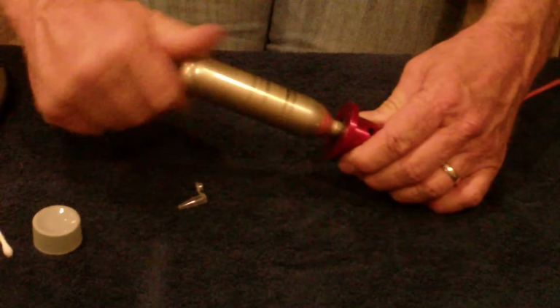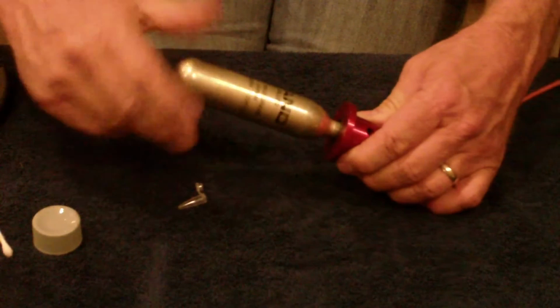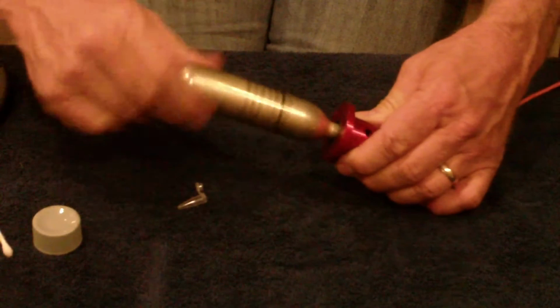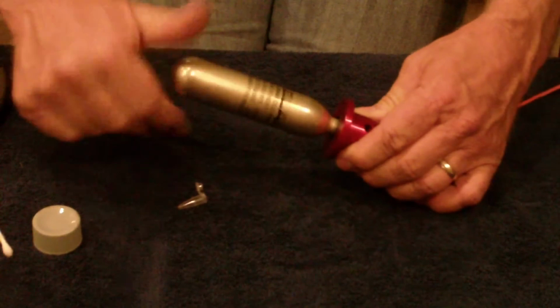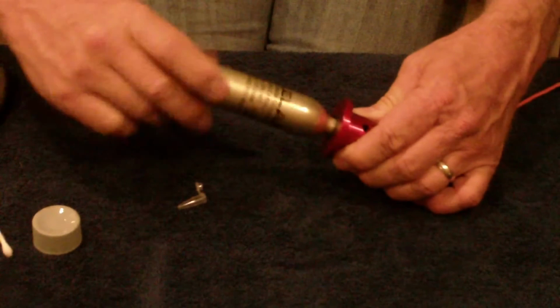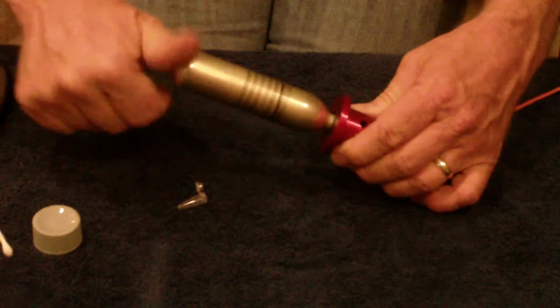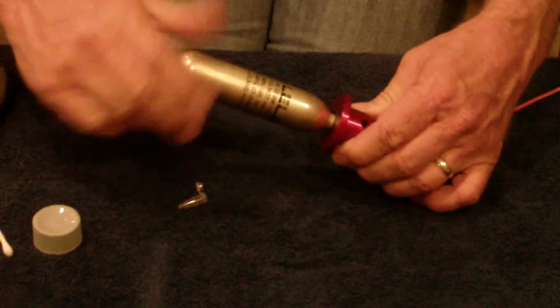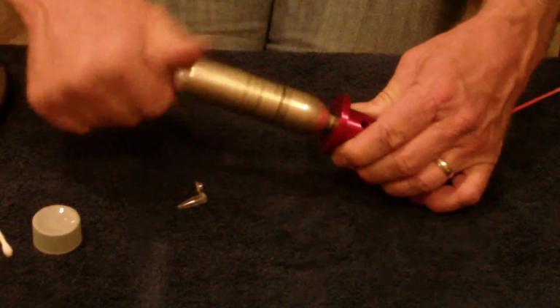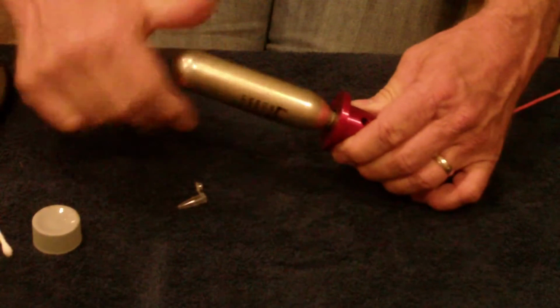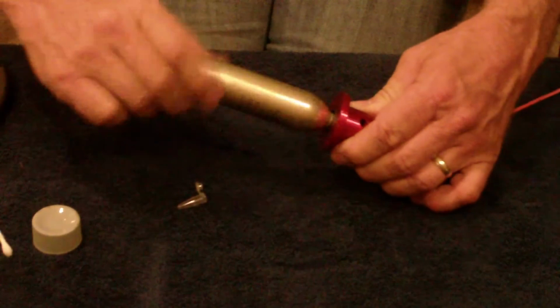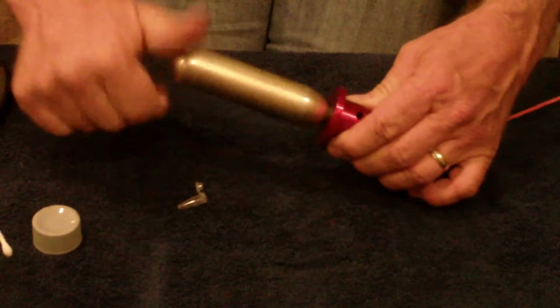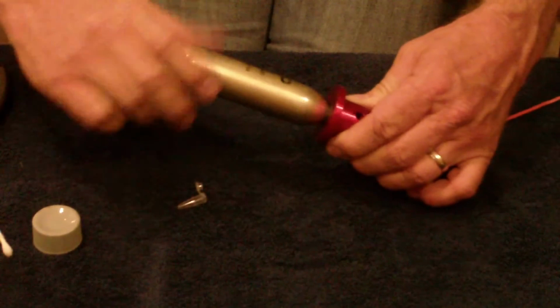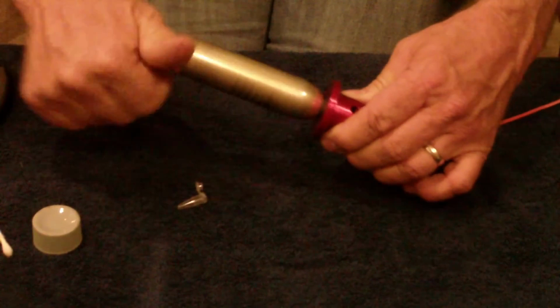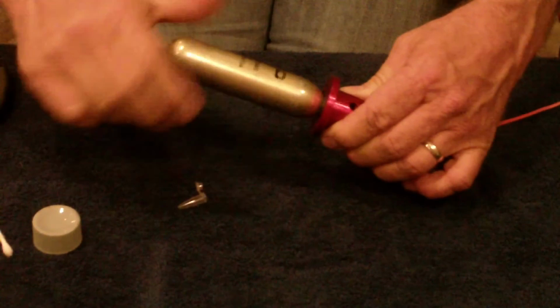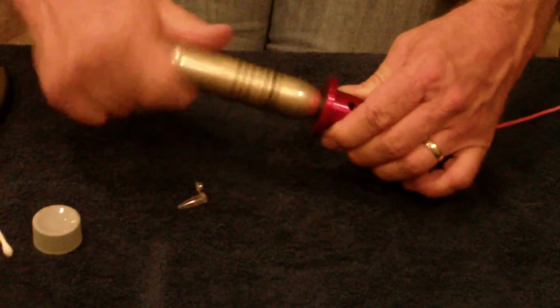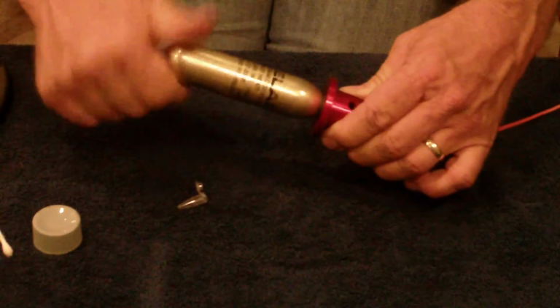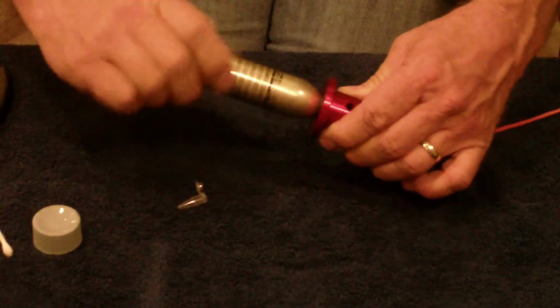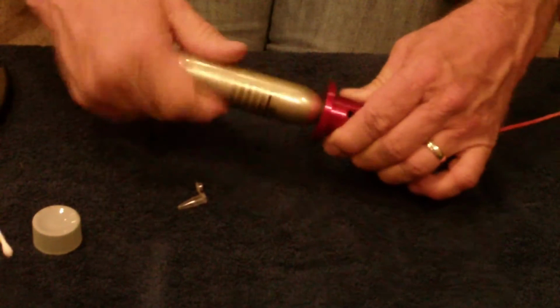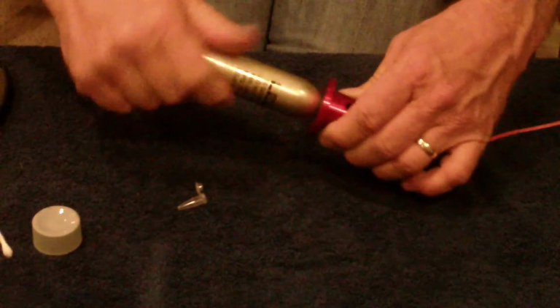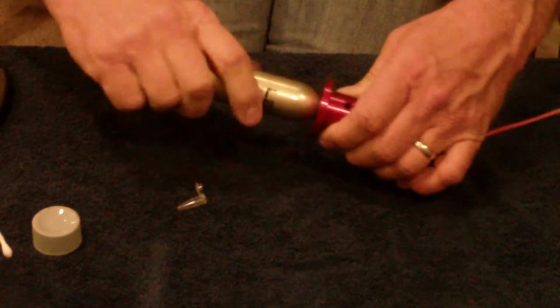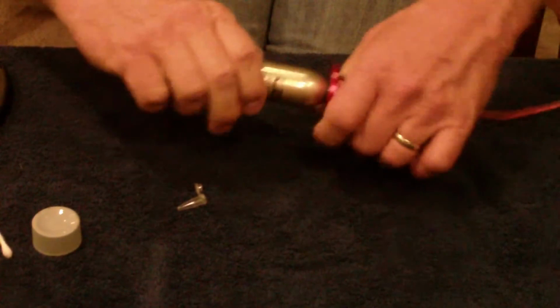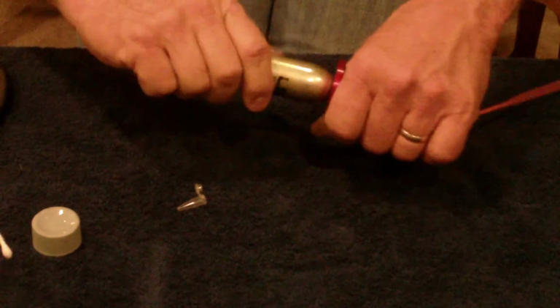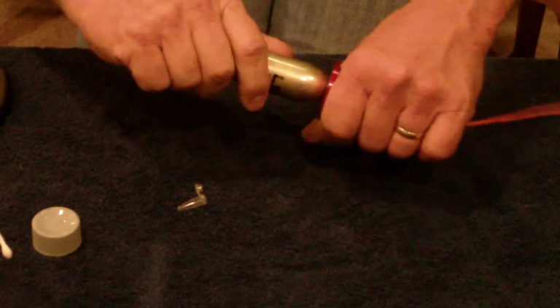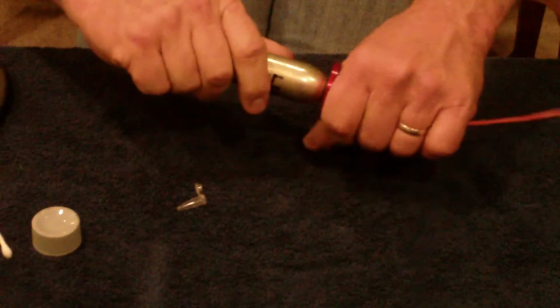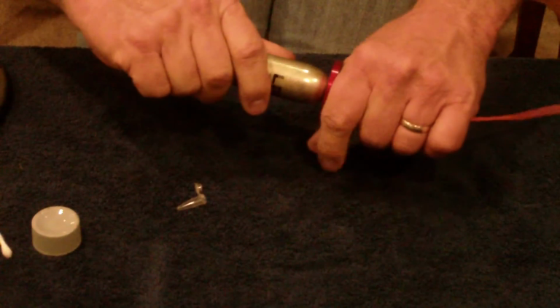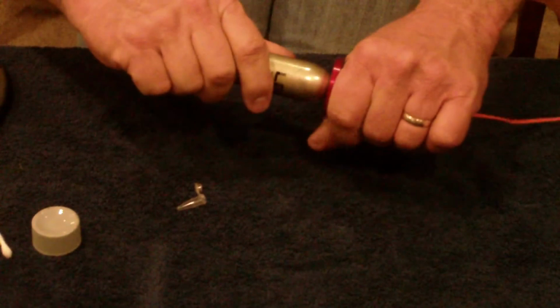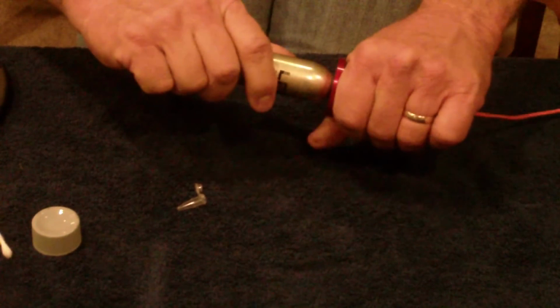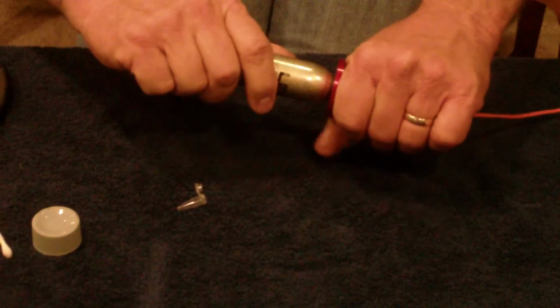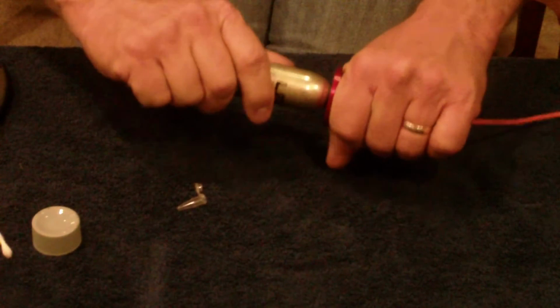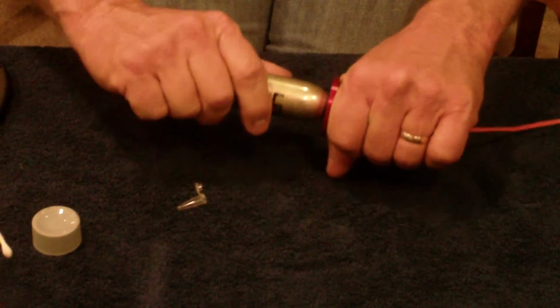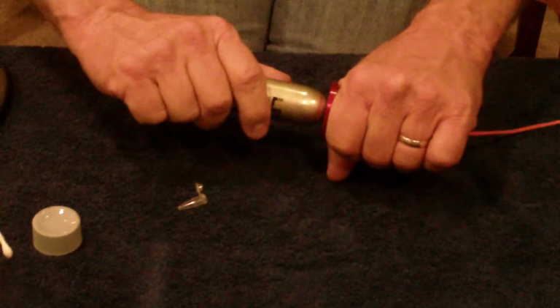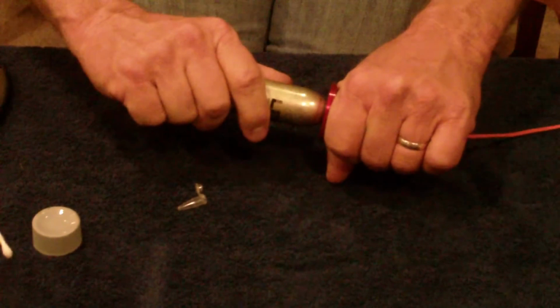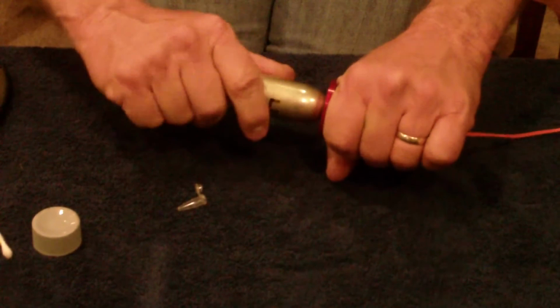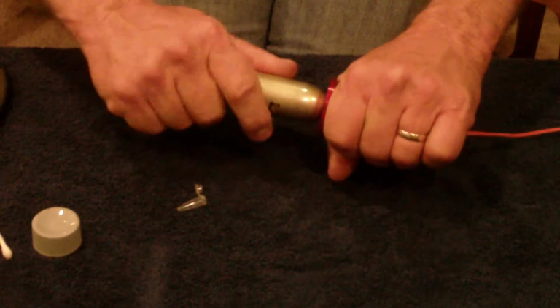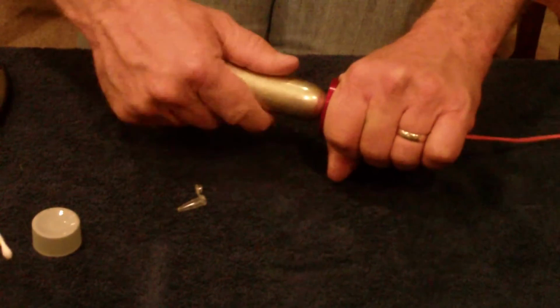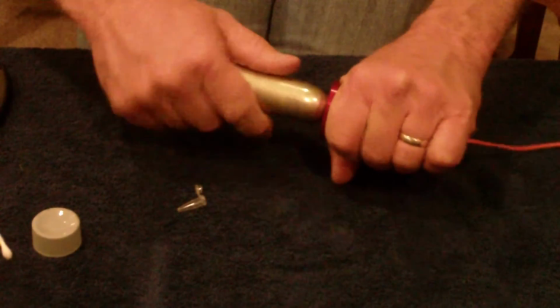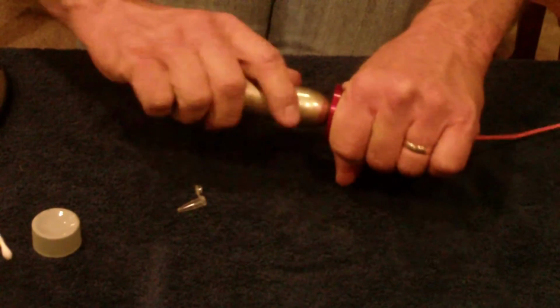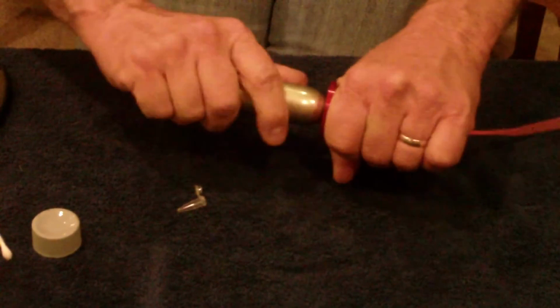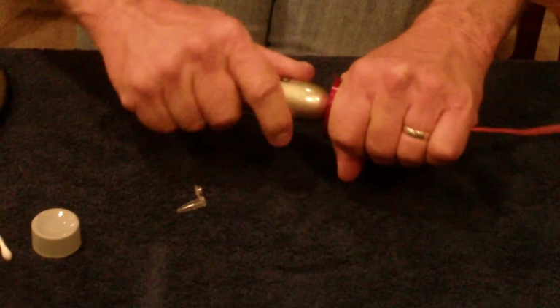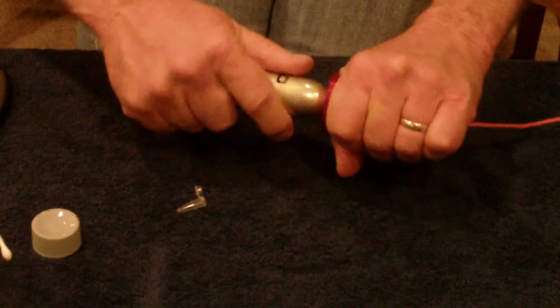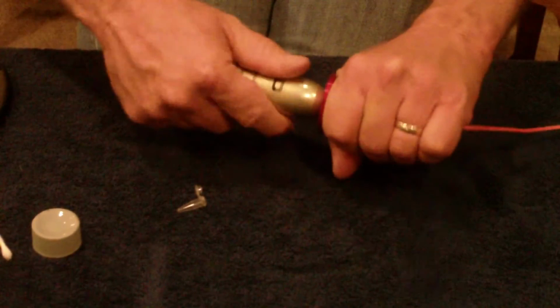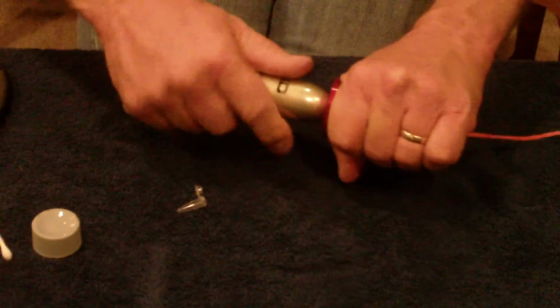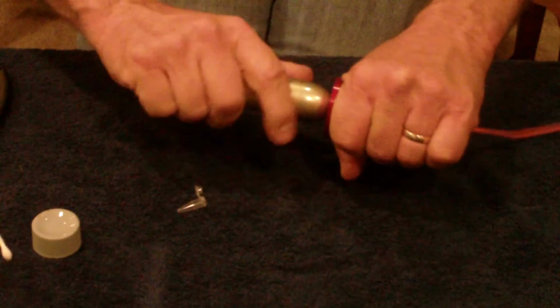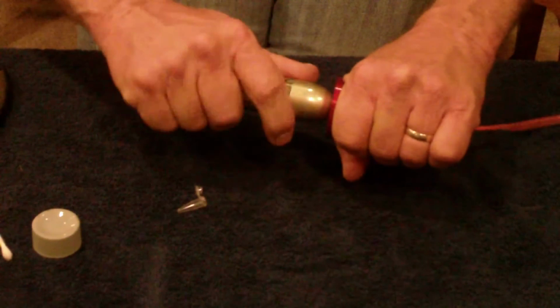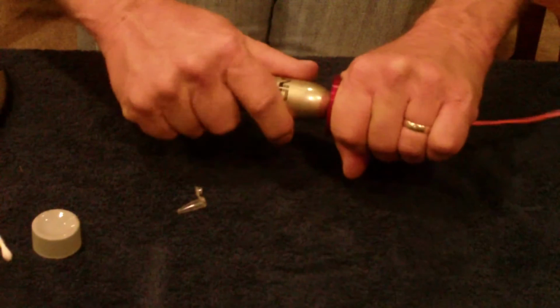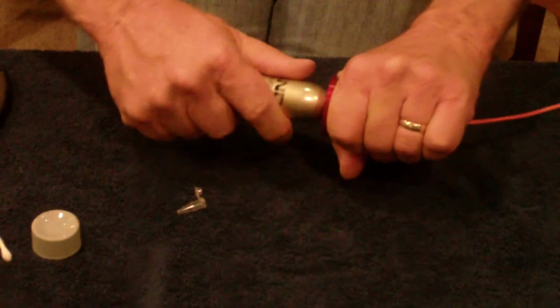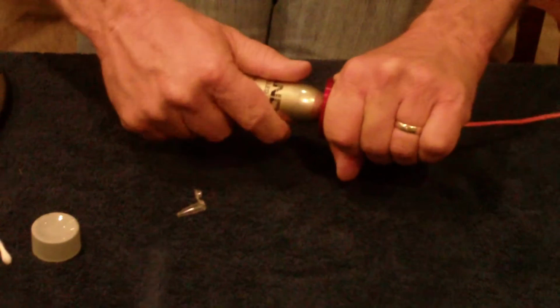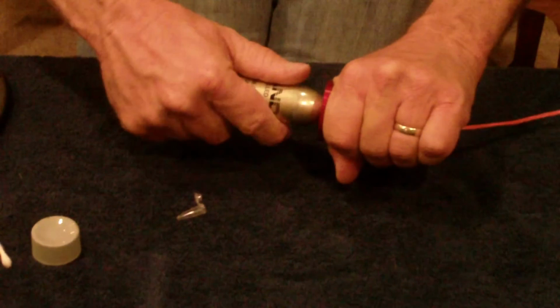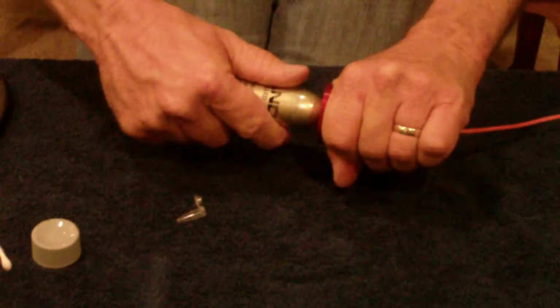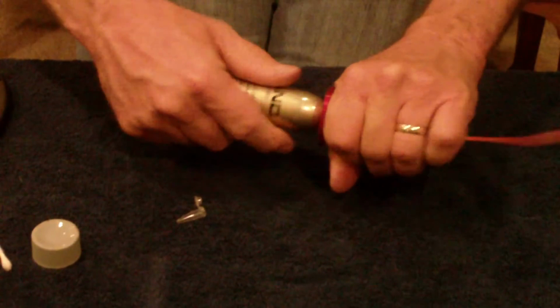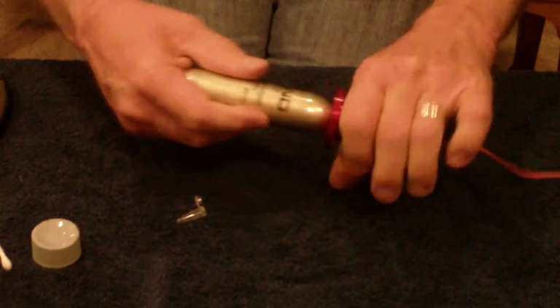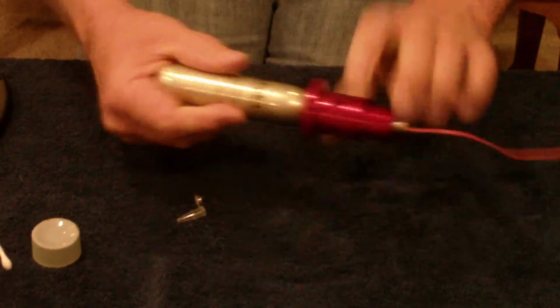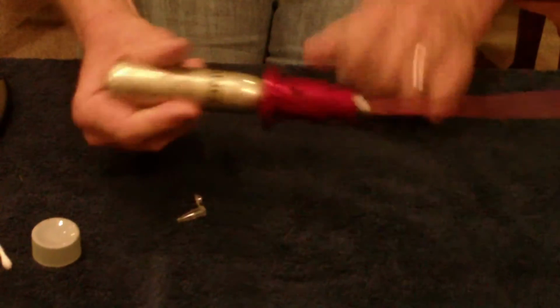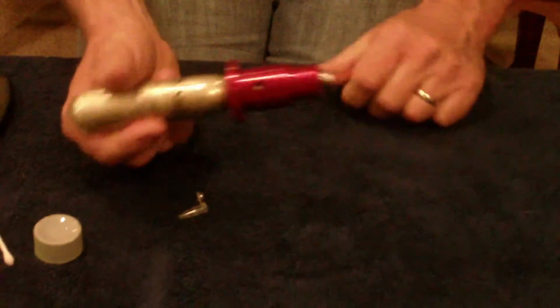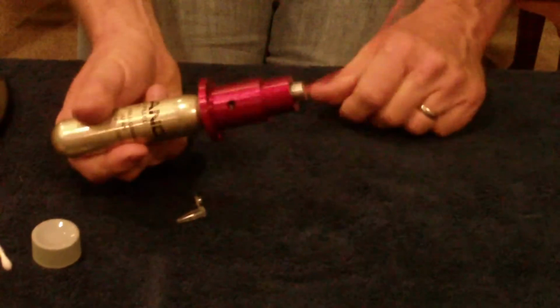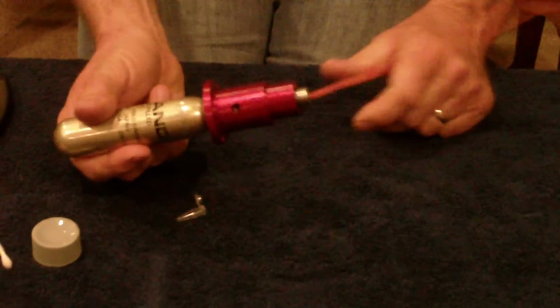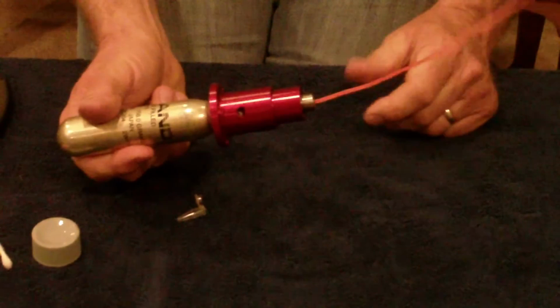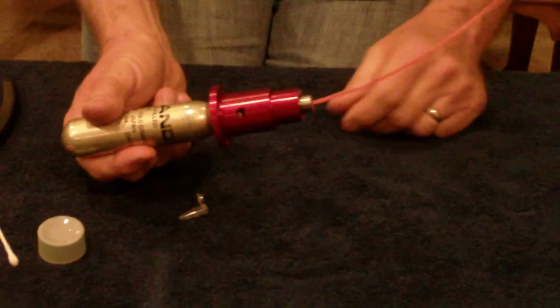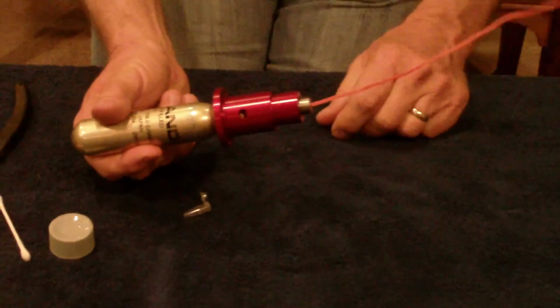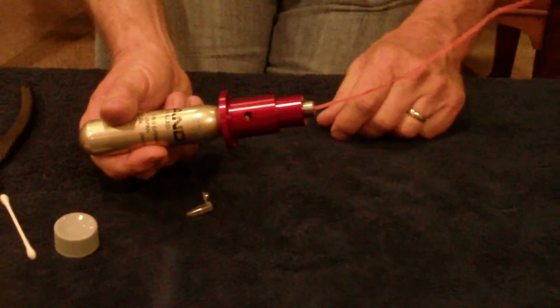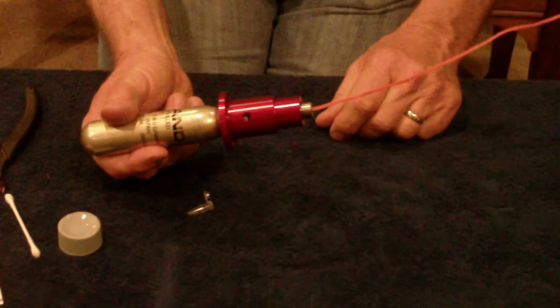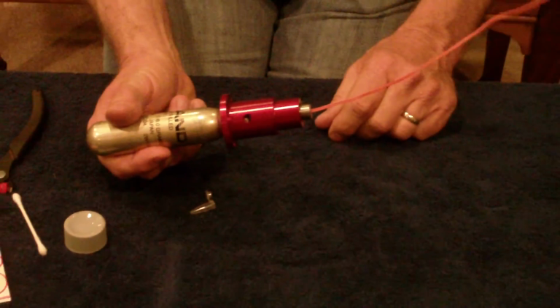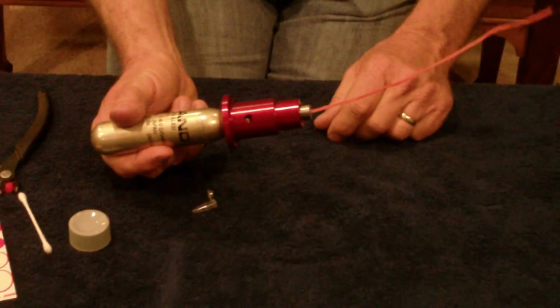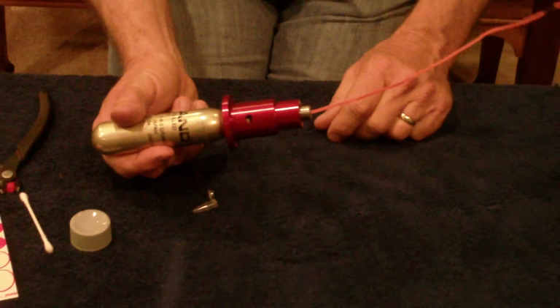Screw the cartridge in — you want to screw it in very snug, not super tight, but very snug. That thing is ready to go.